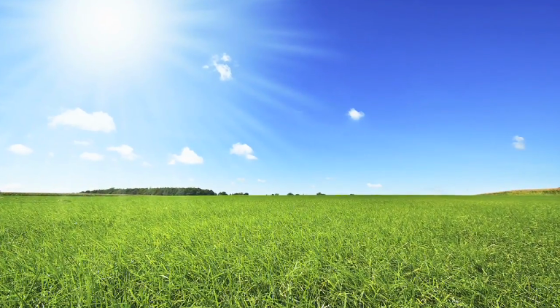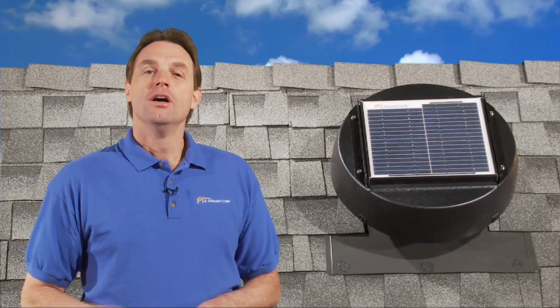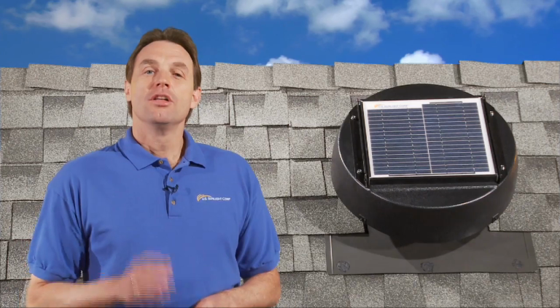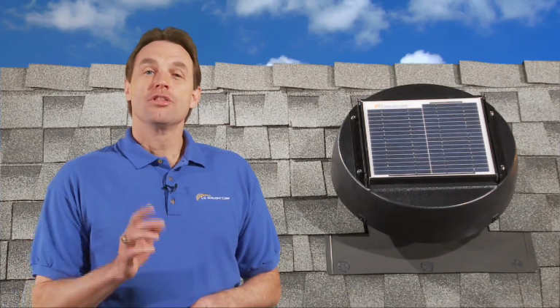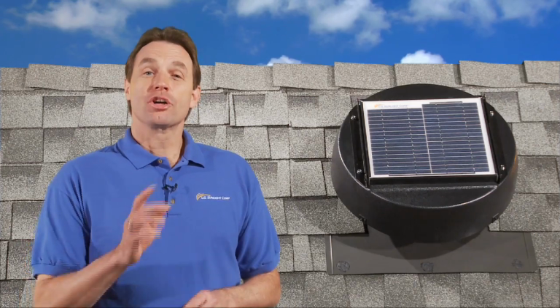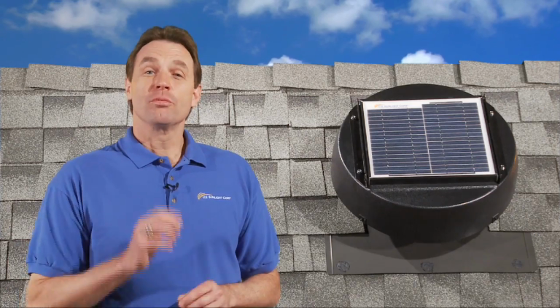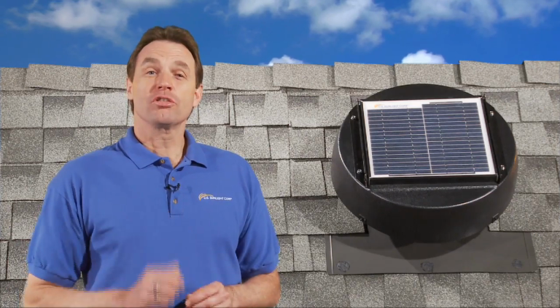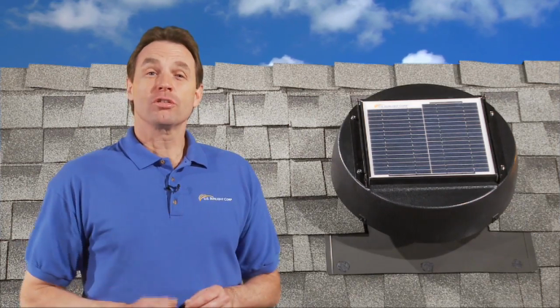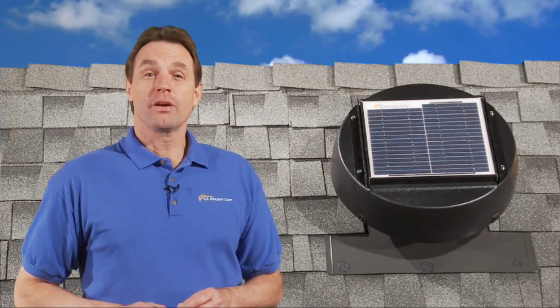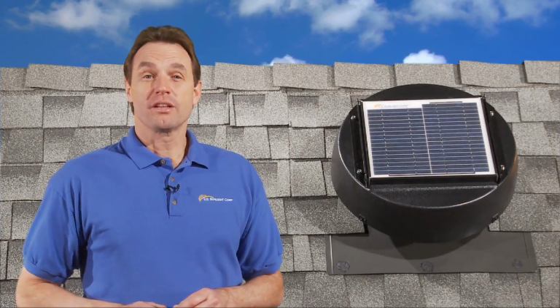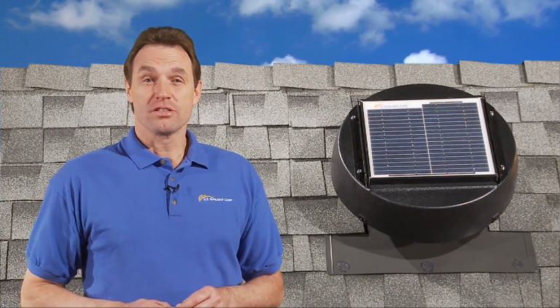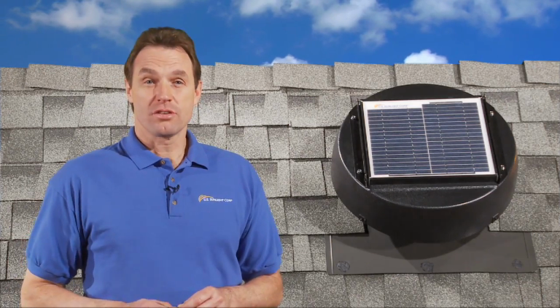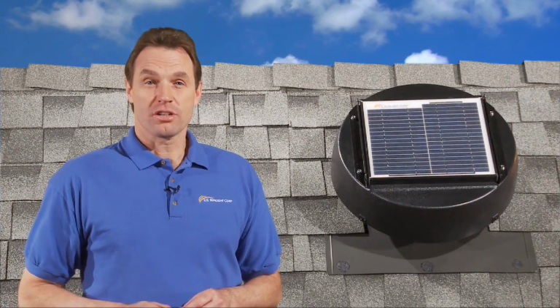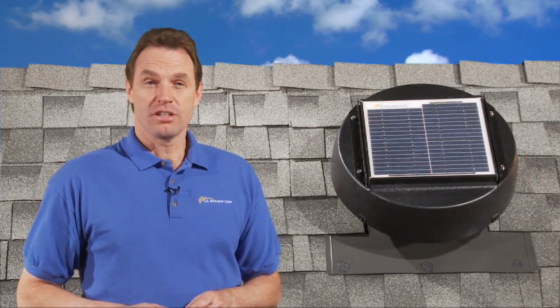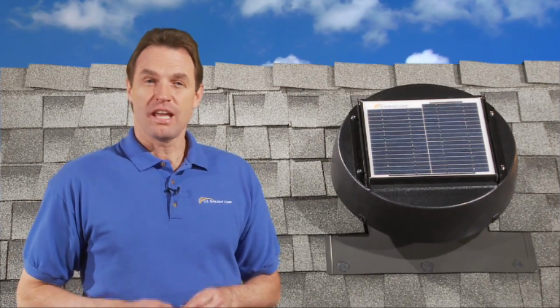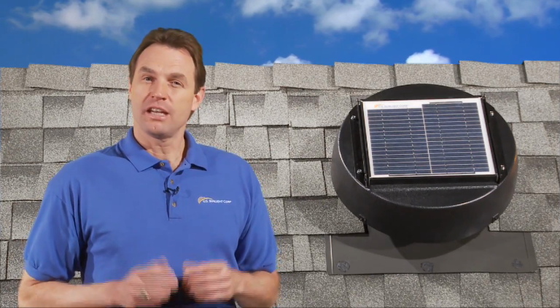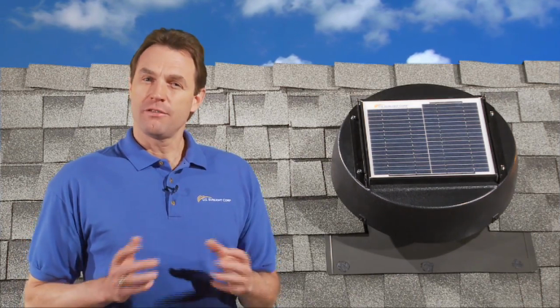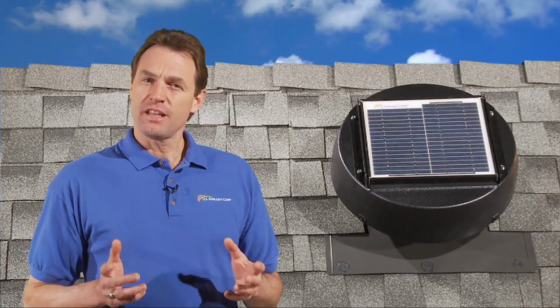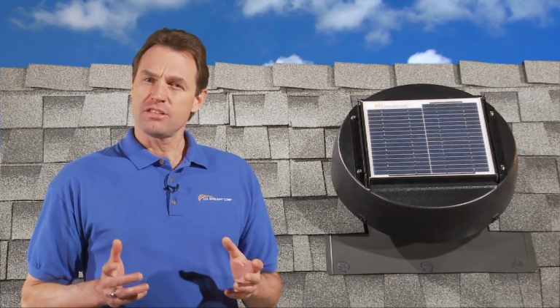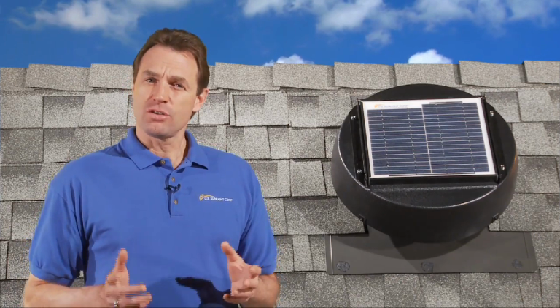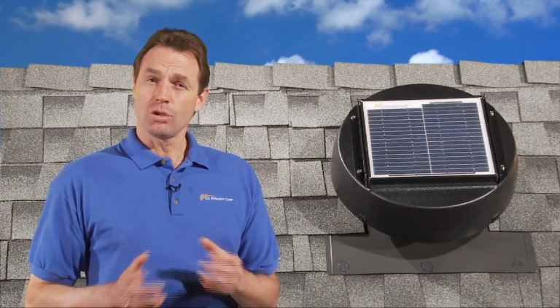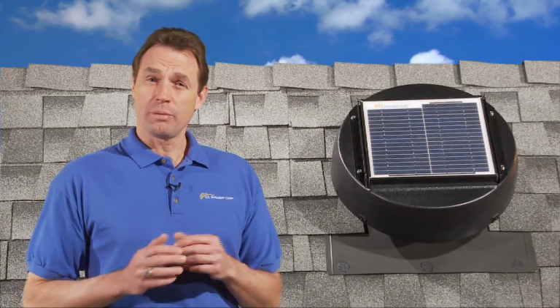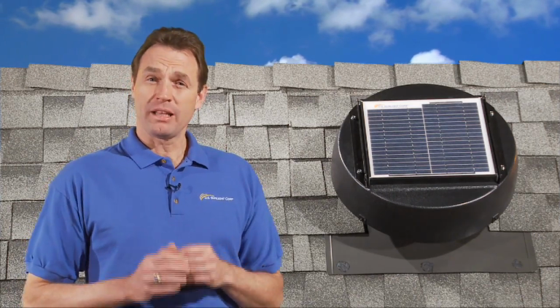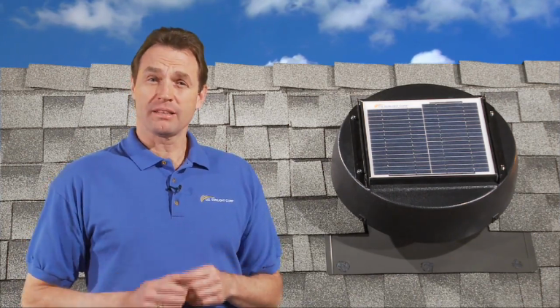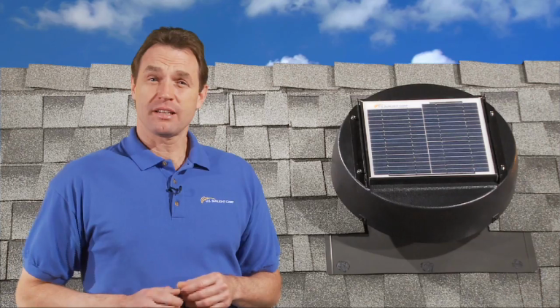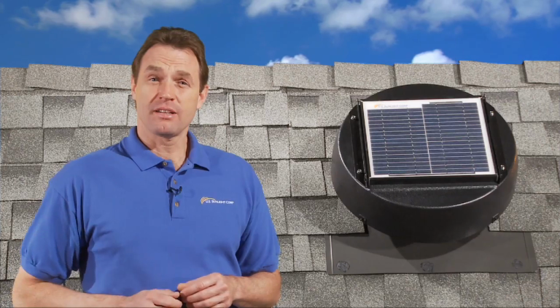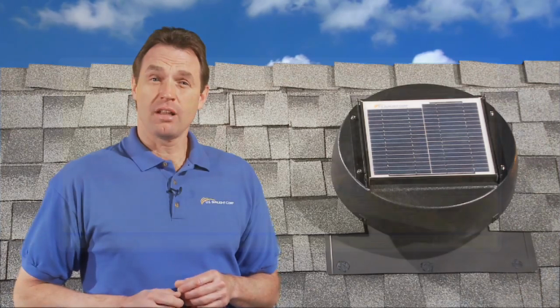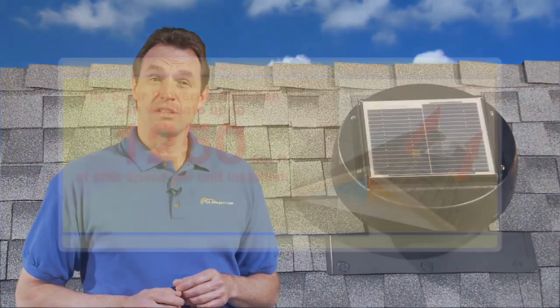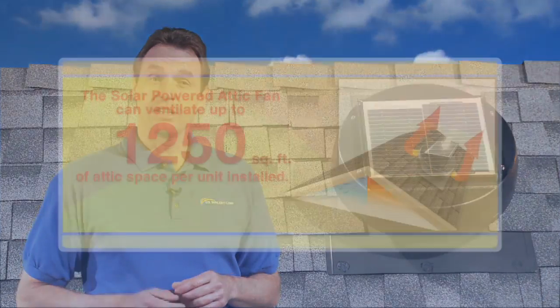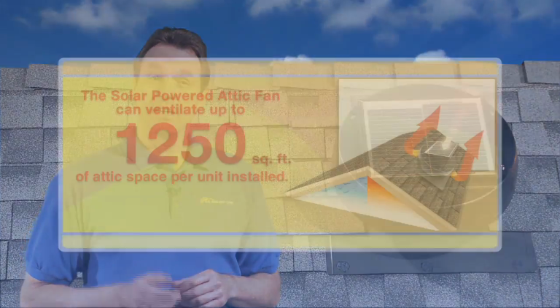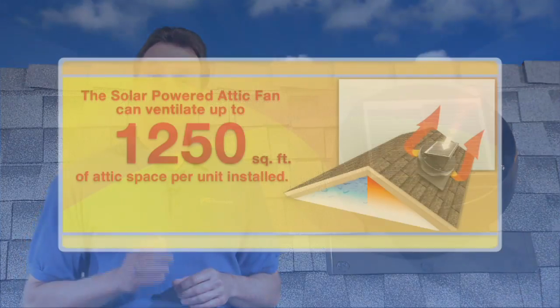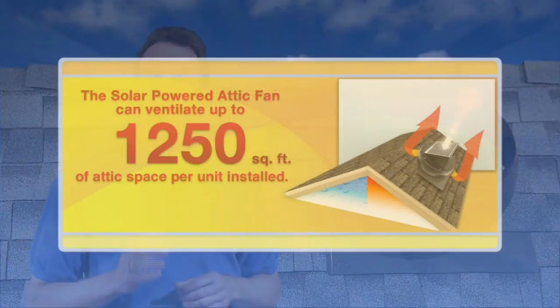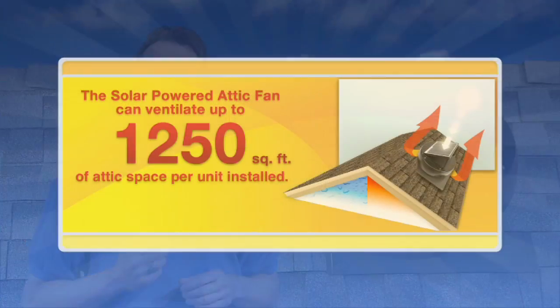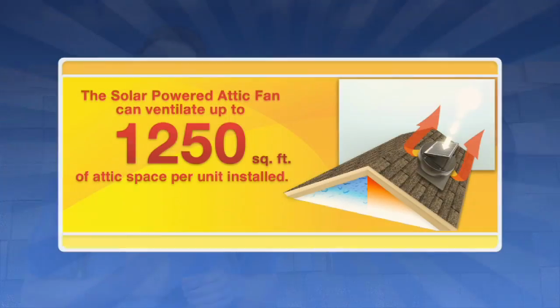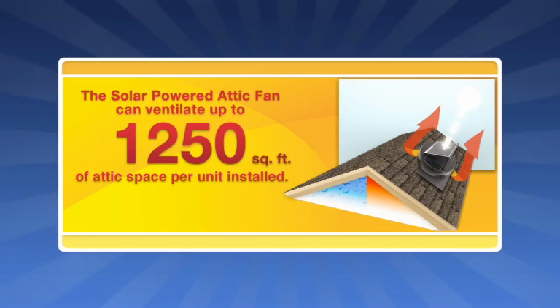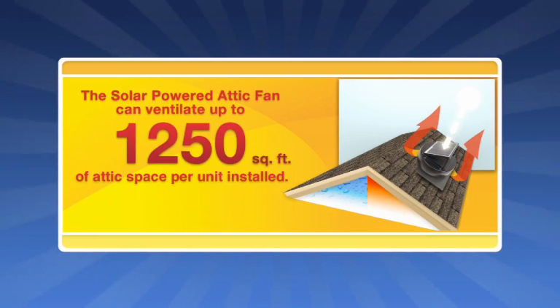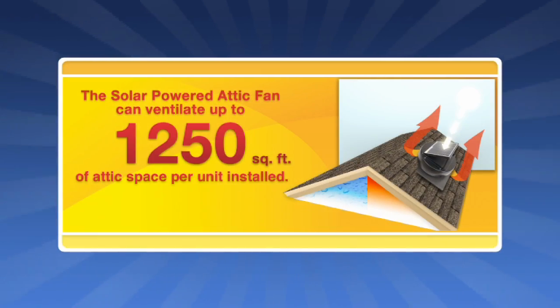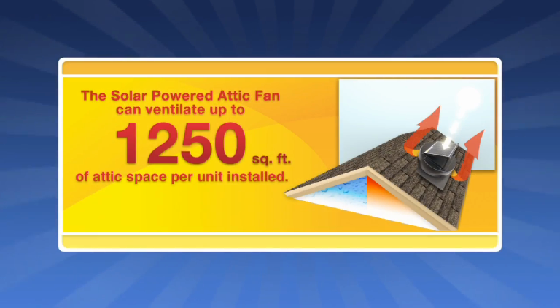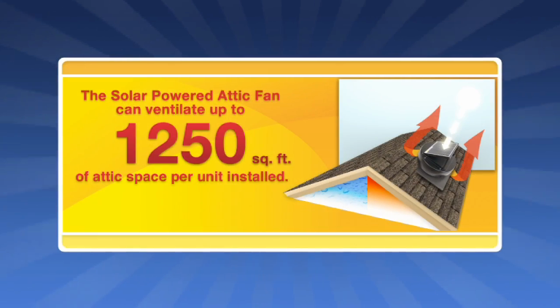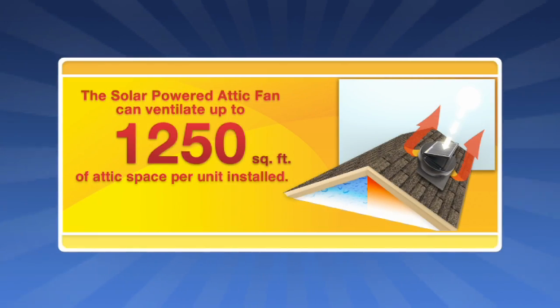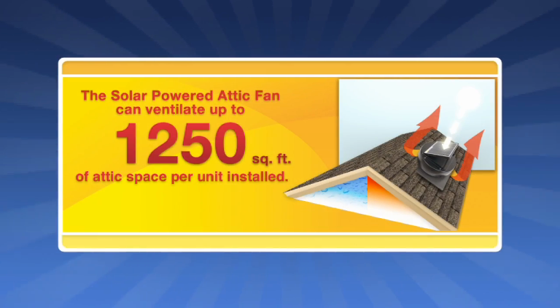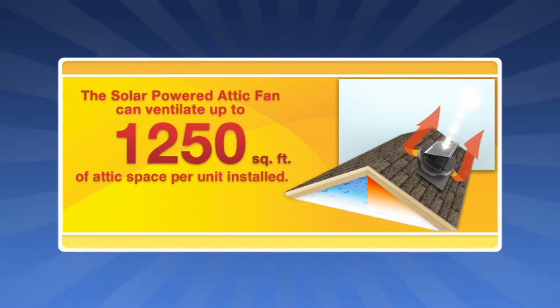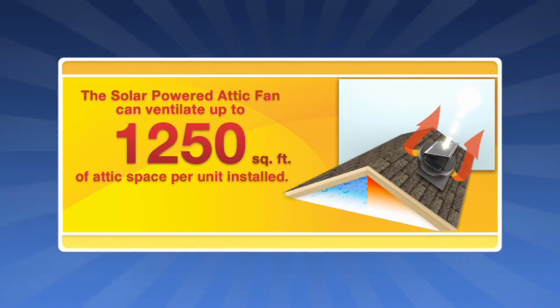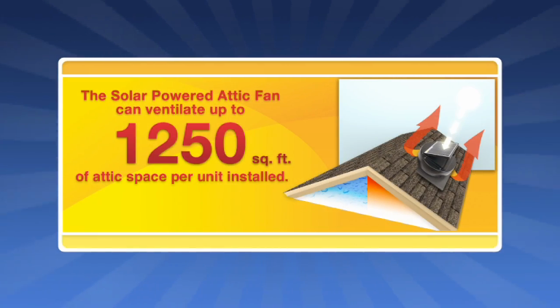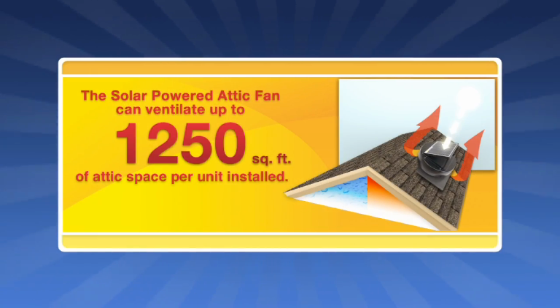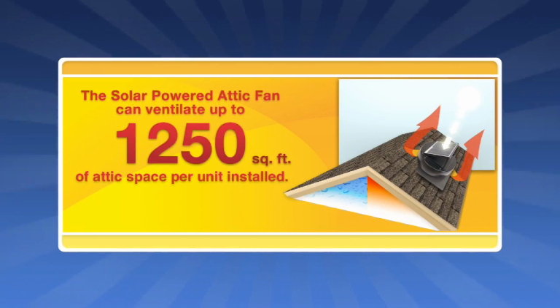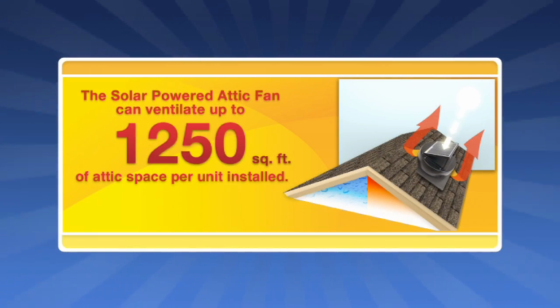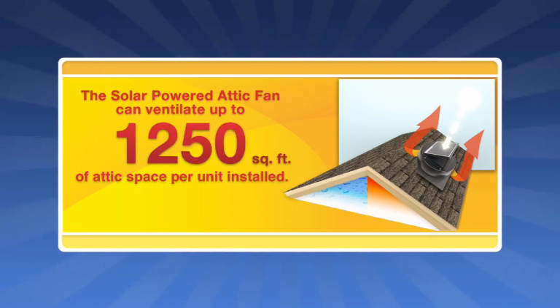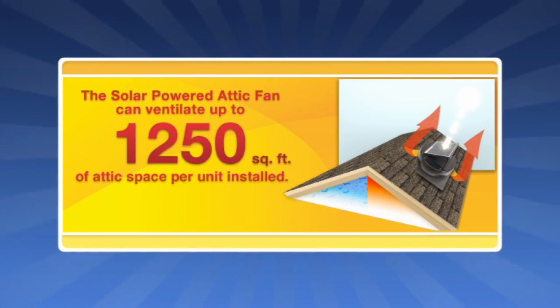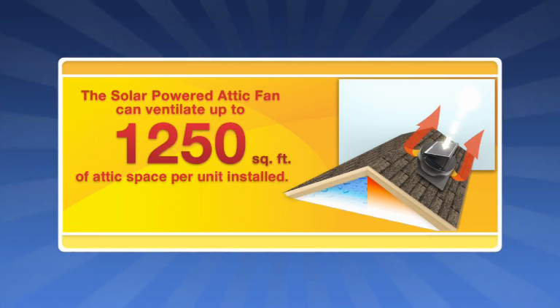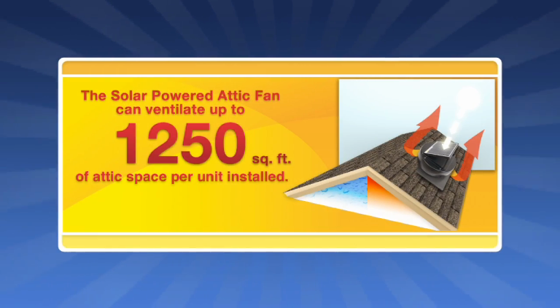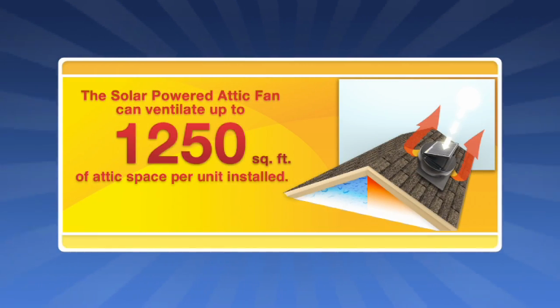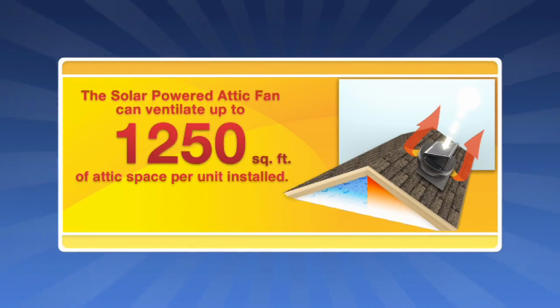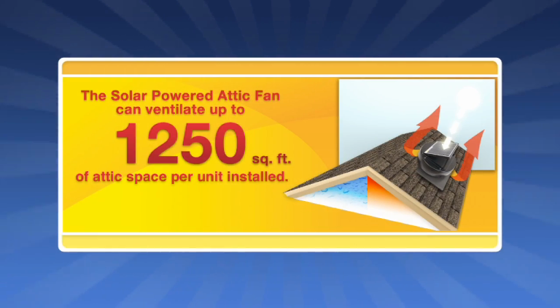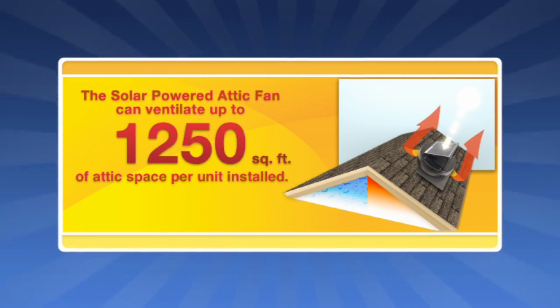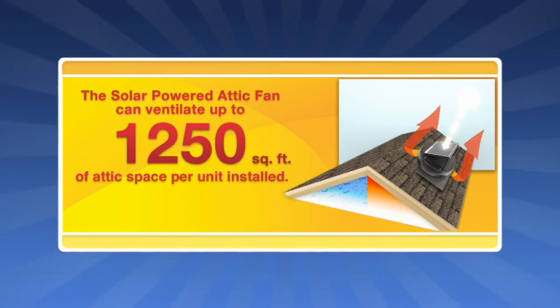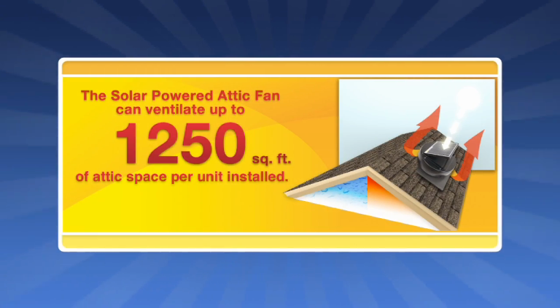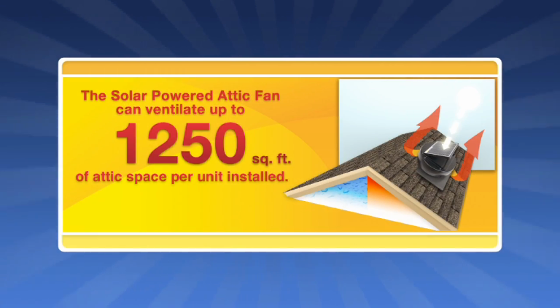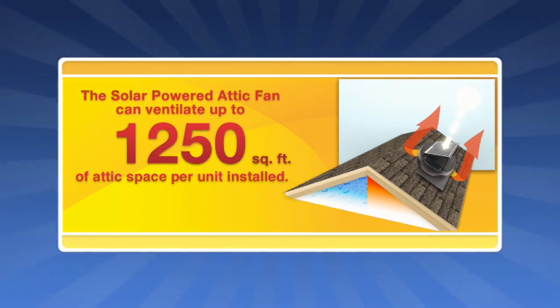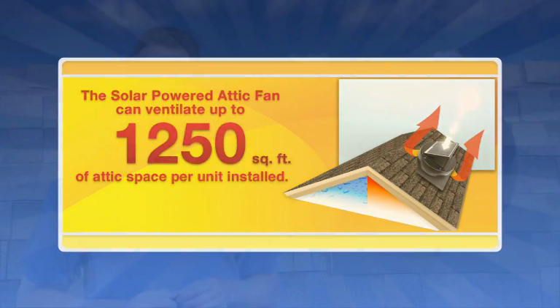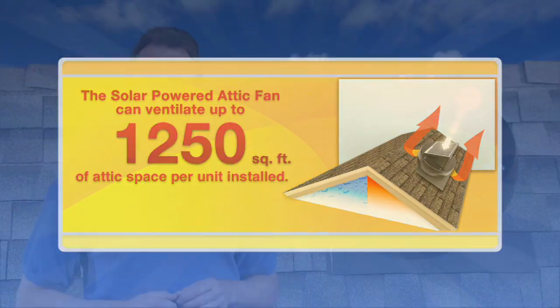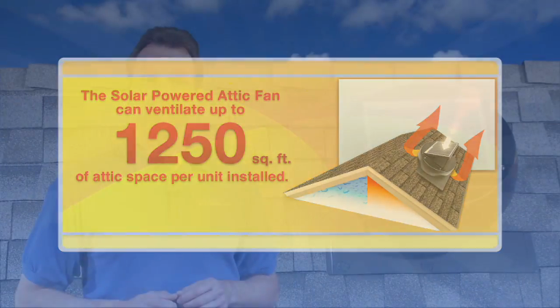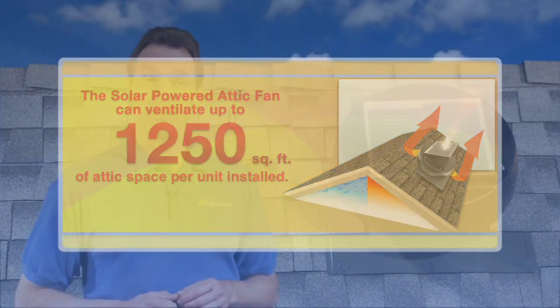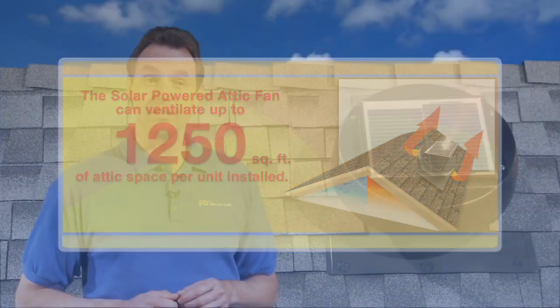The commercial grade construction and advanced solar panel technology allow our fan to ventilate up to 1,250 square feet of attic space.